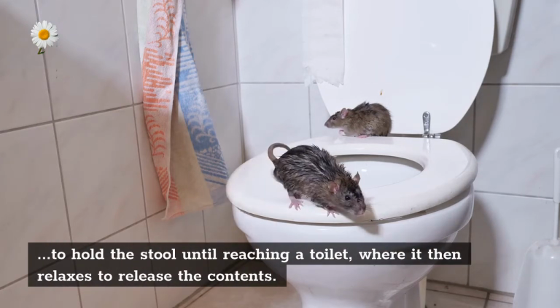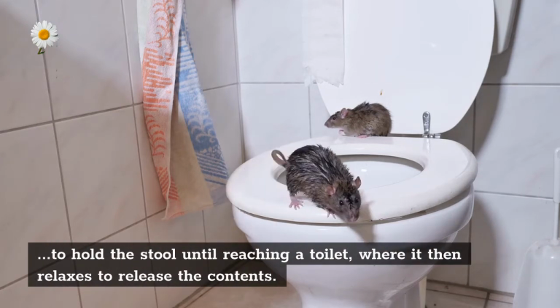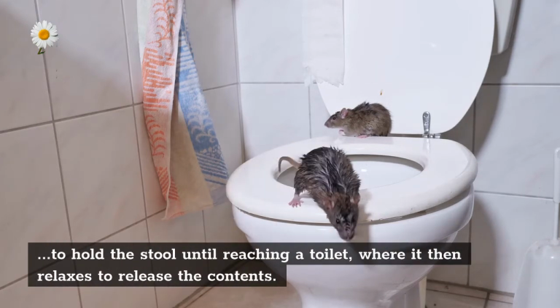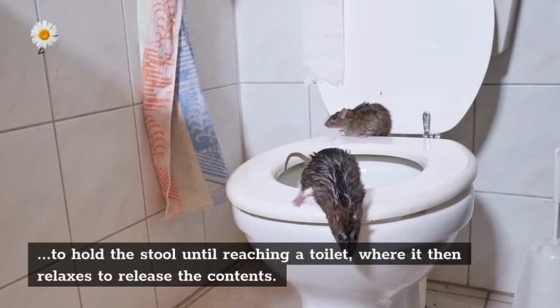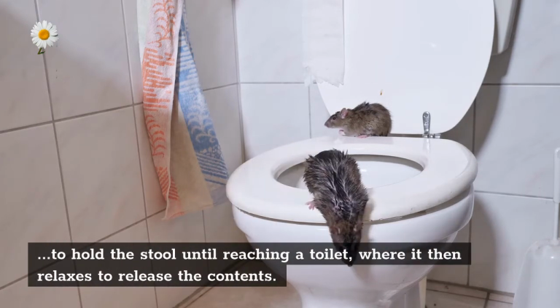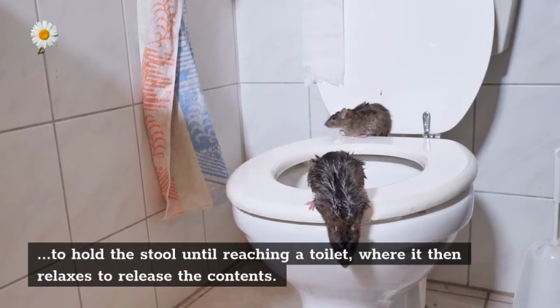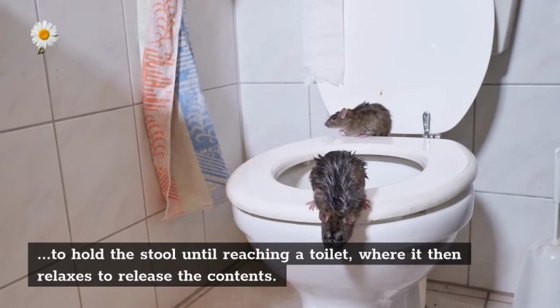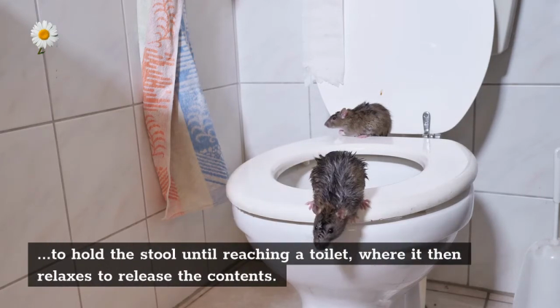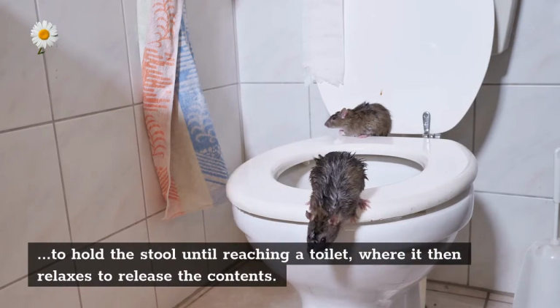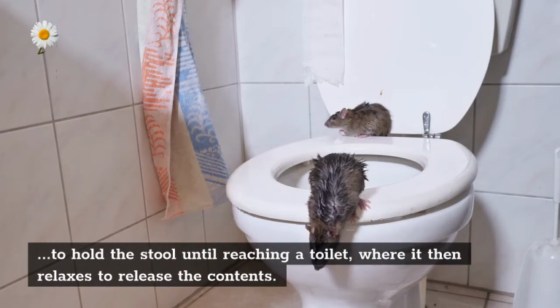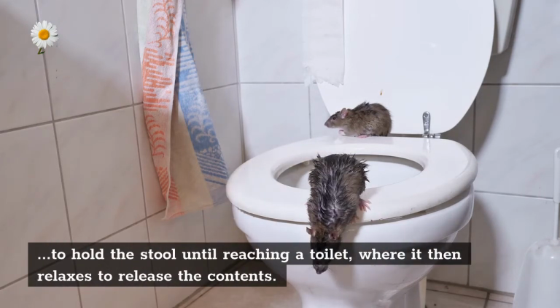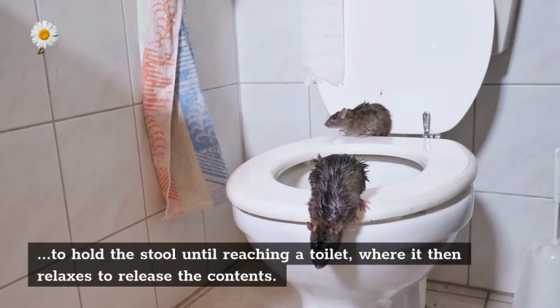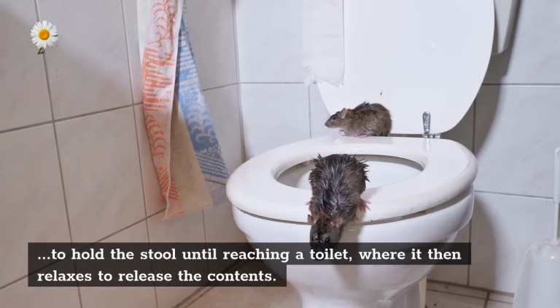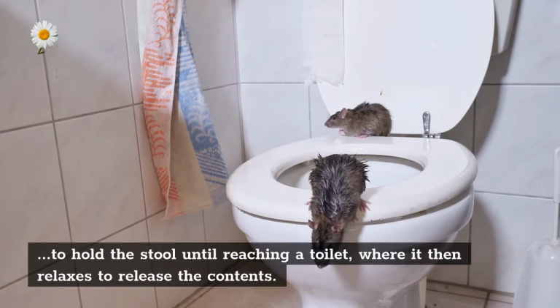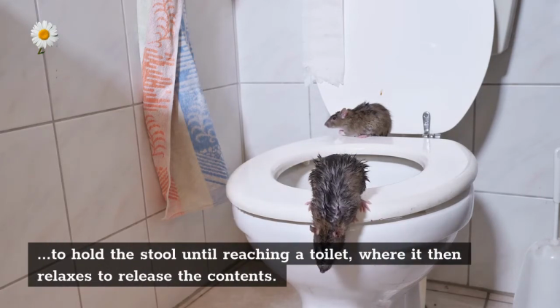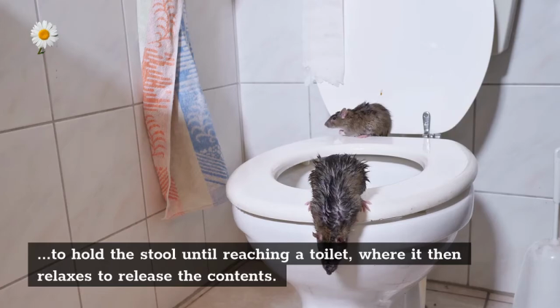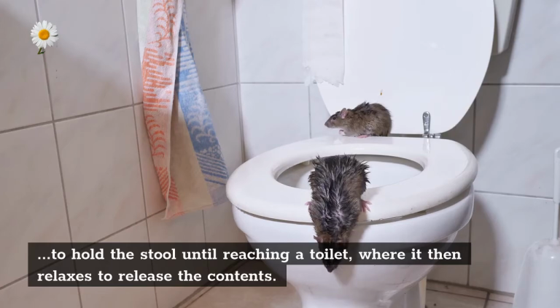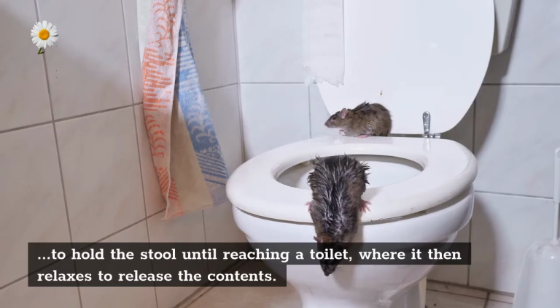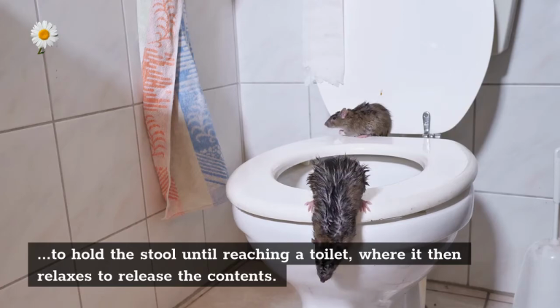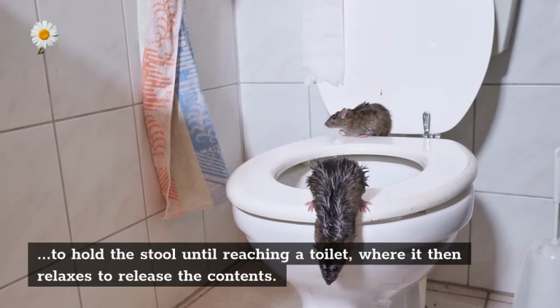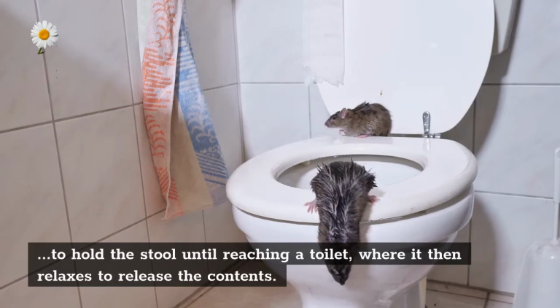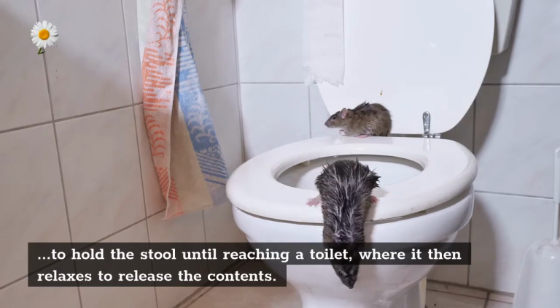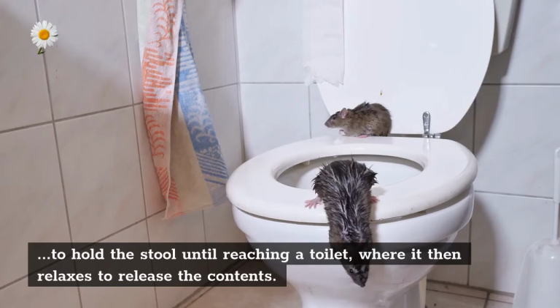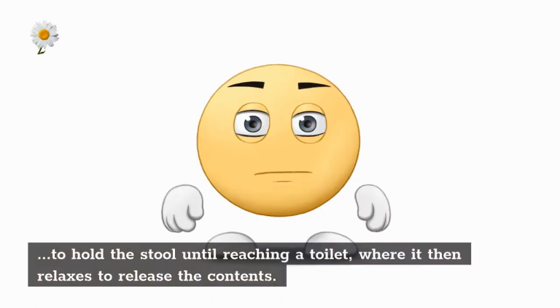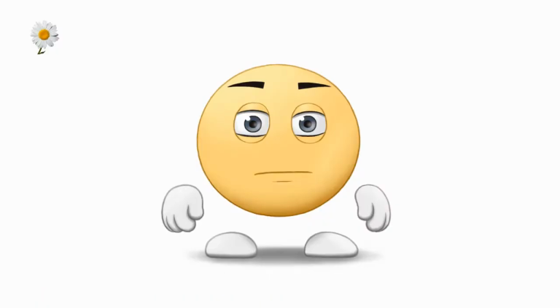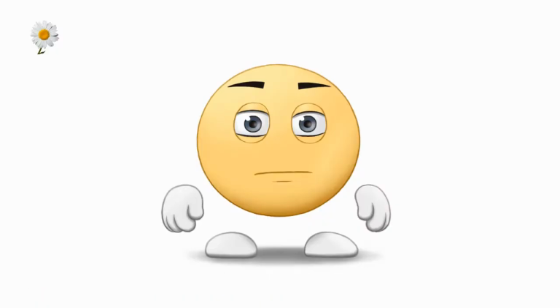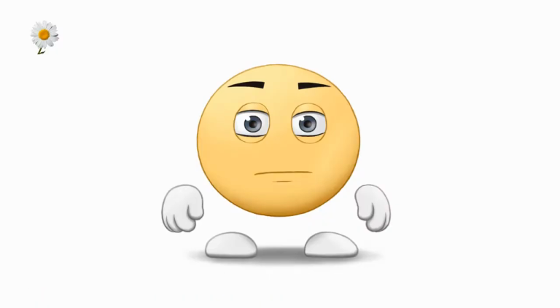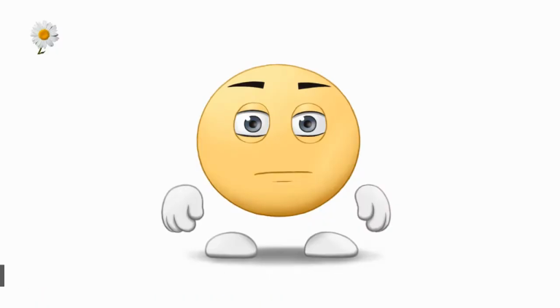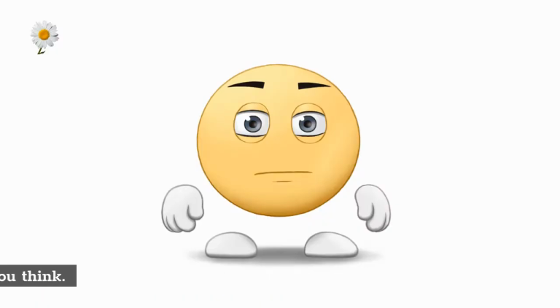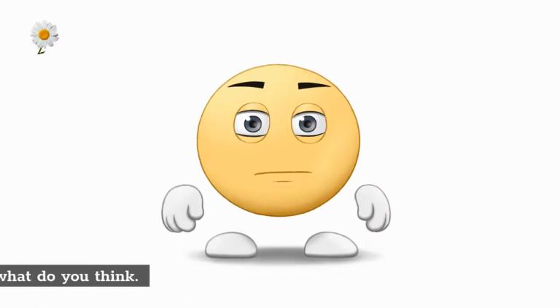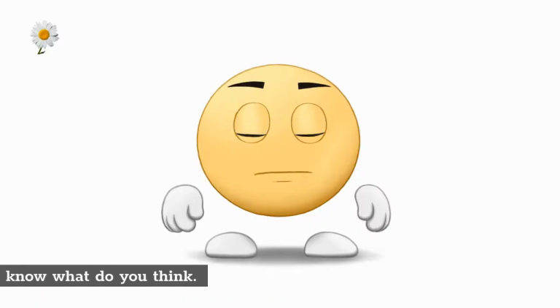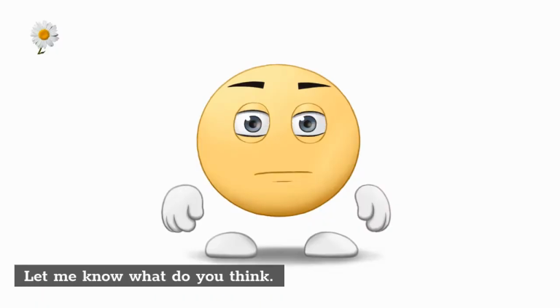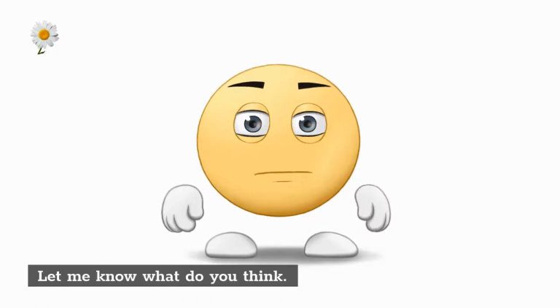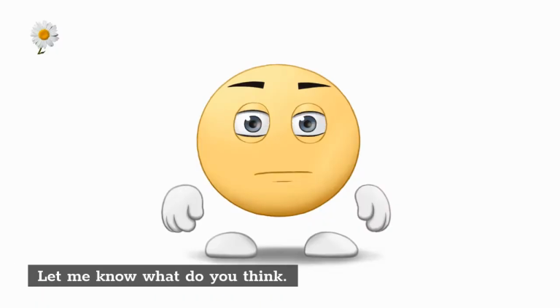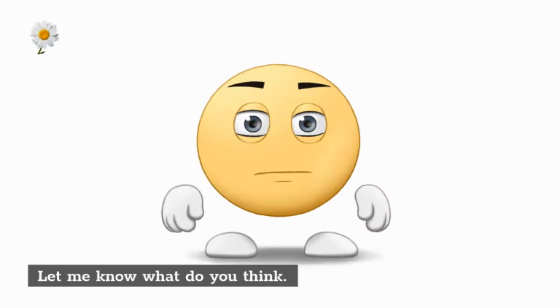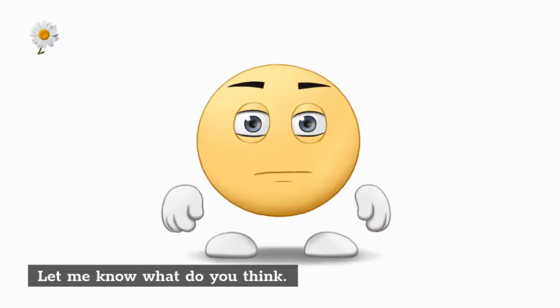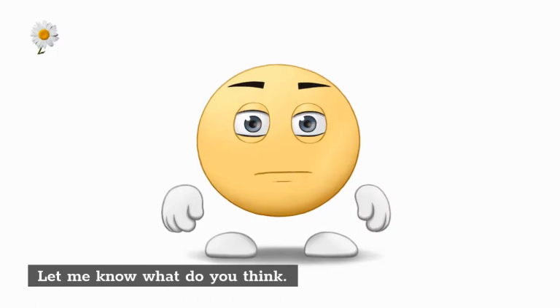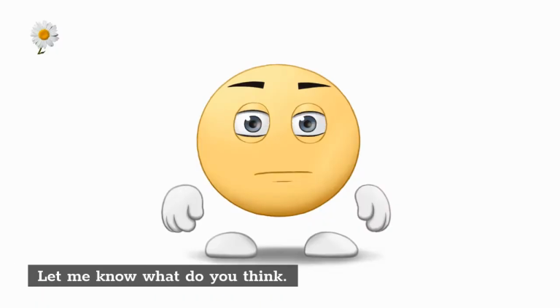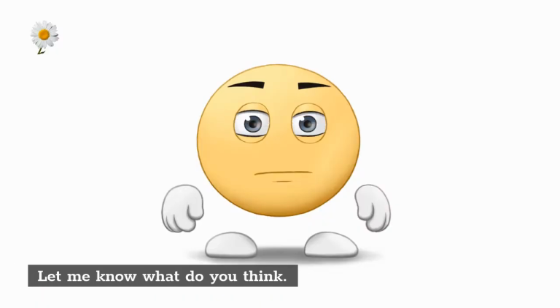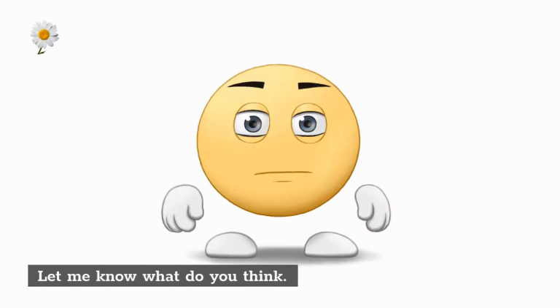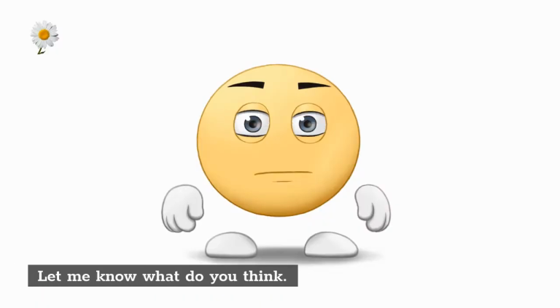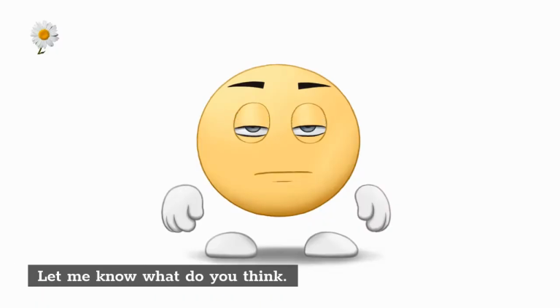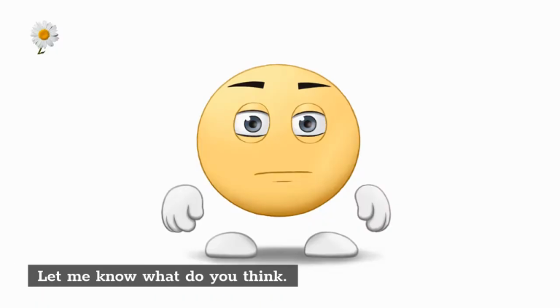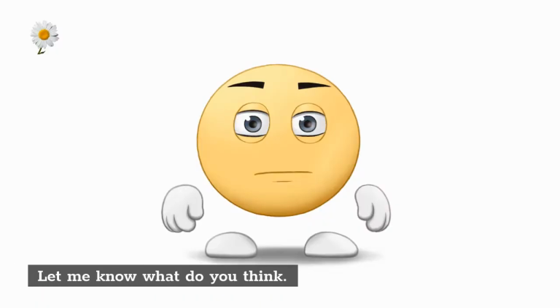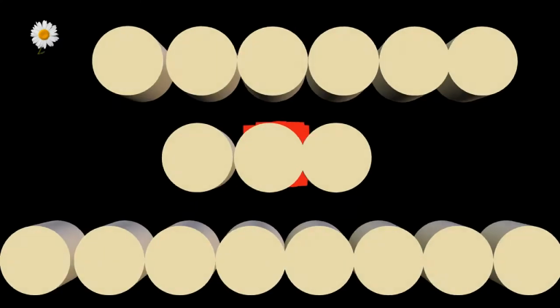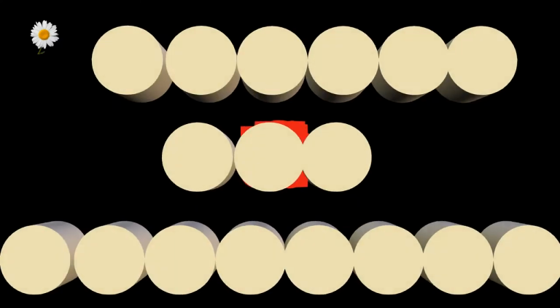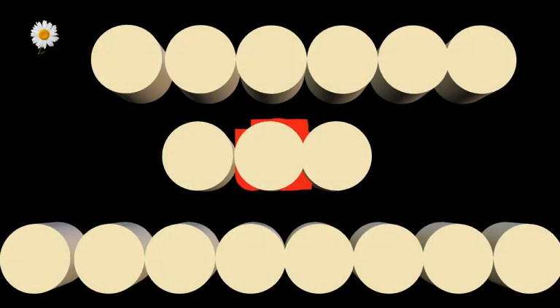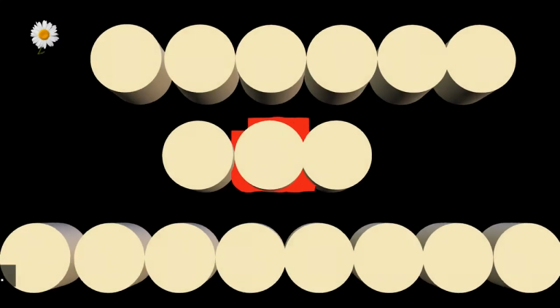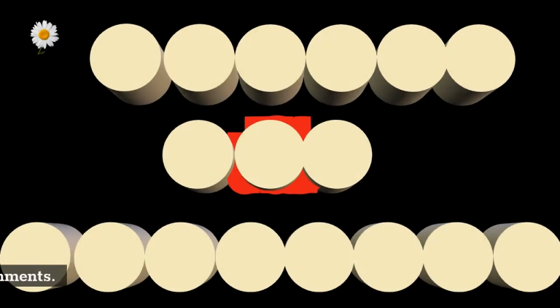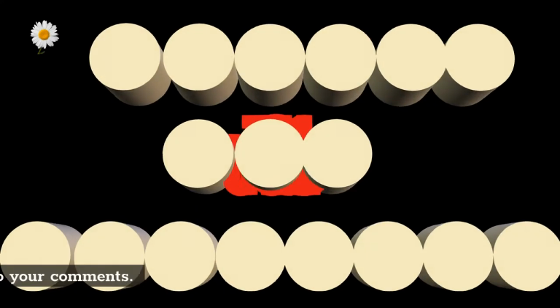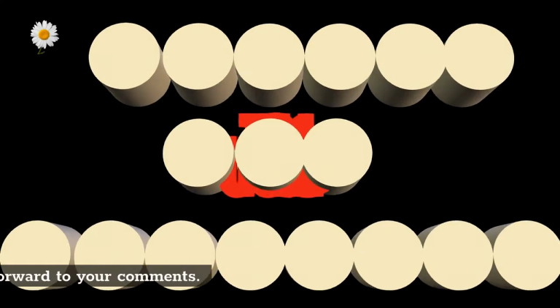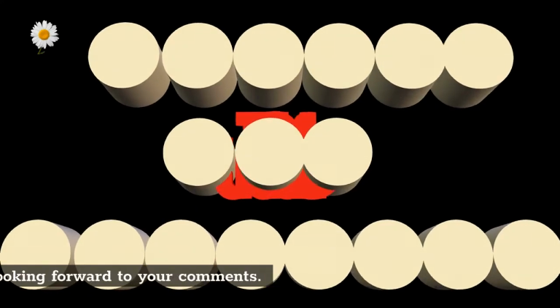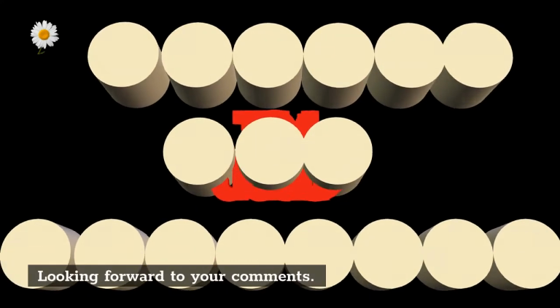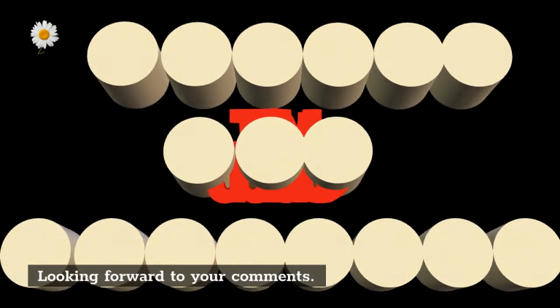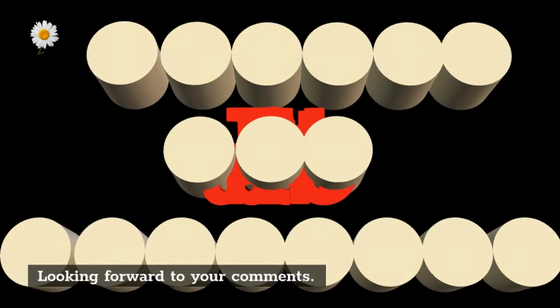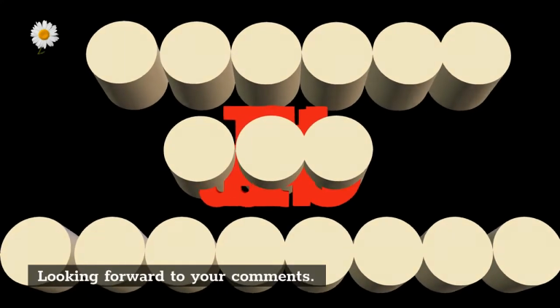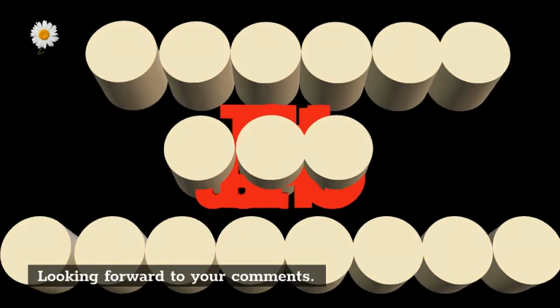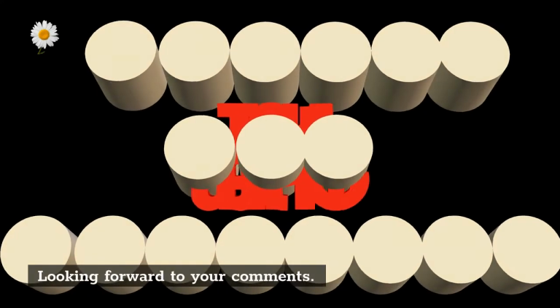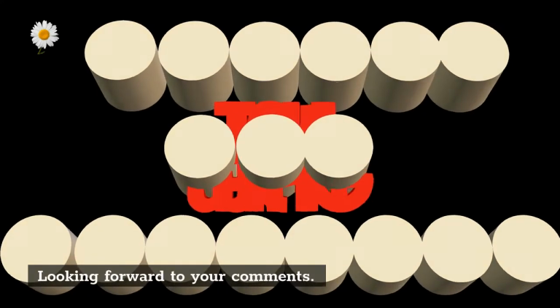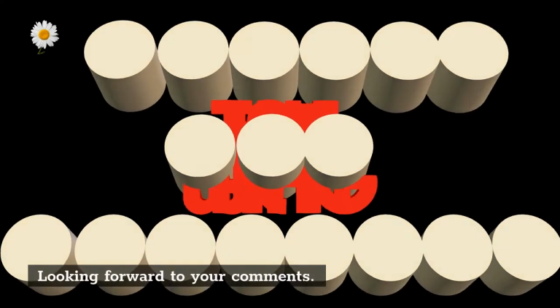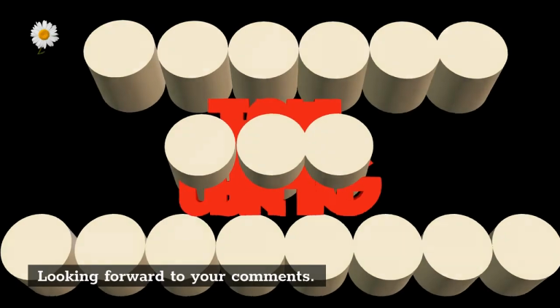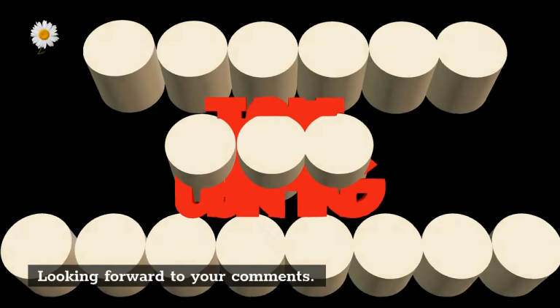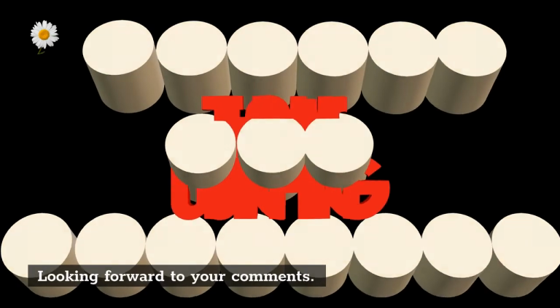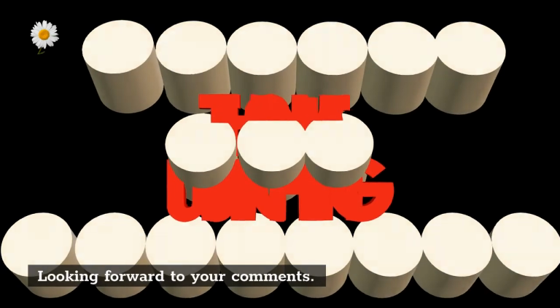Let me know what you think — looking forward to your comments.